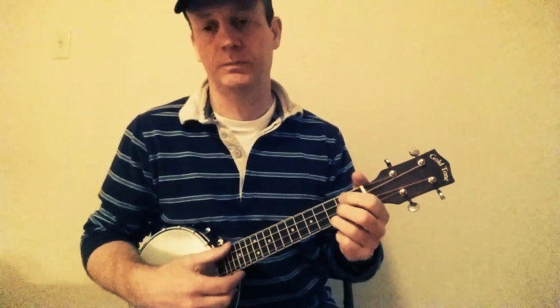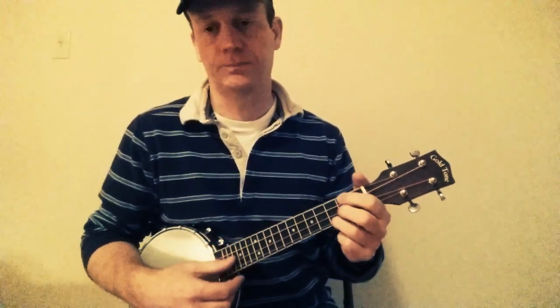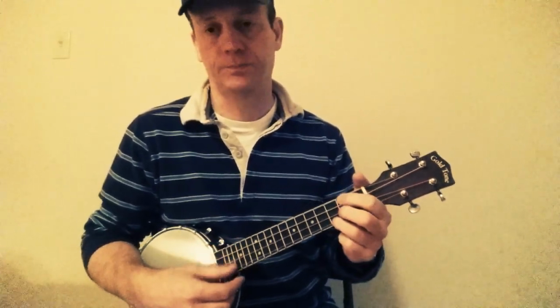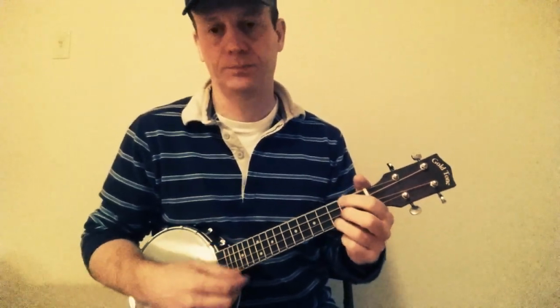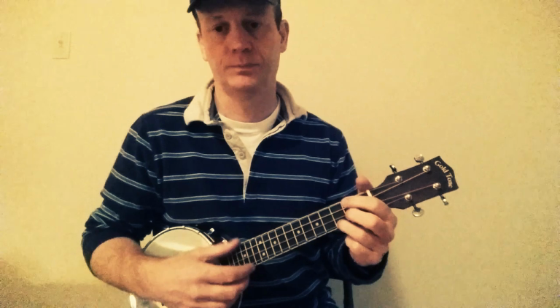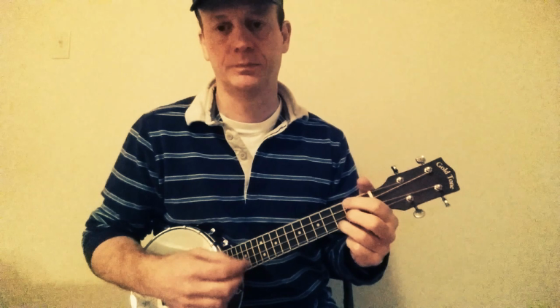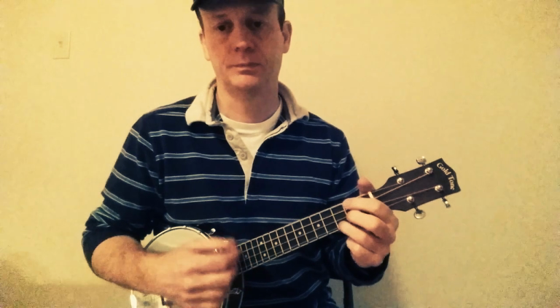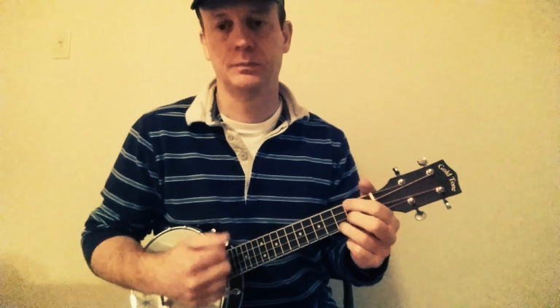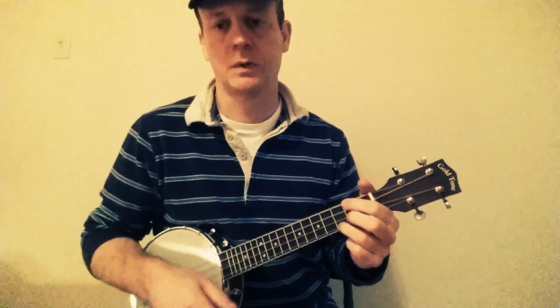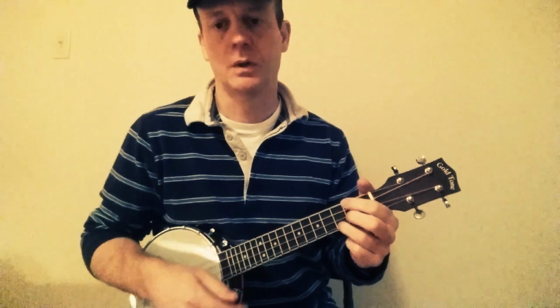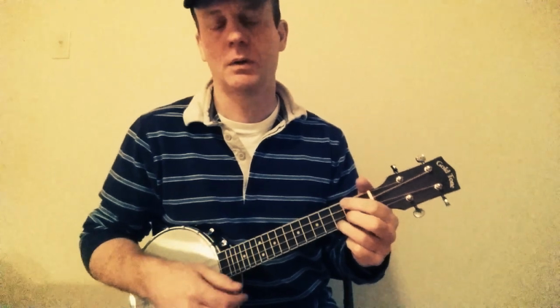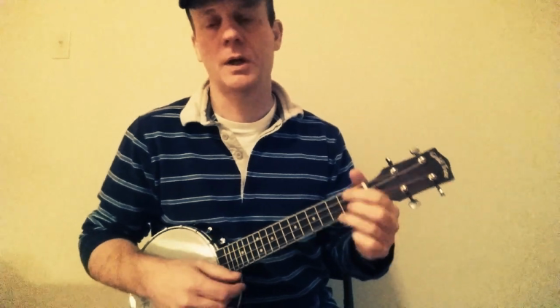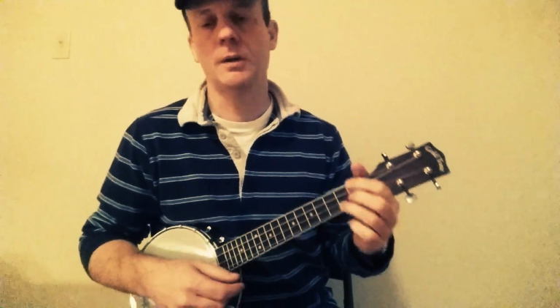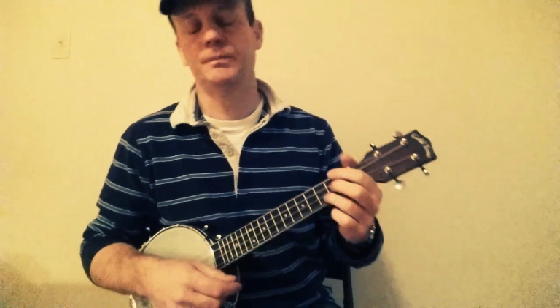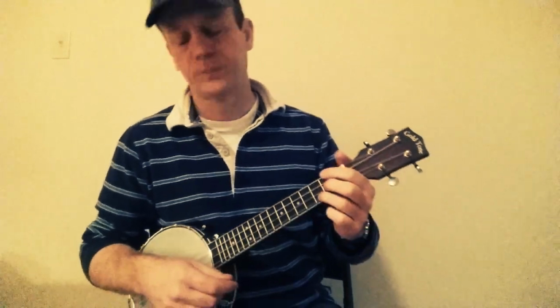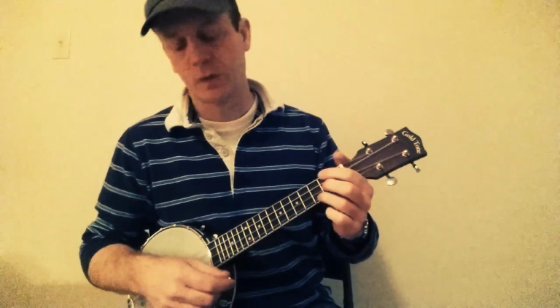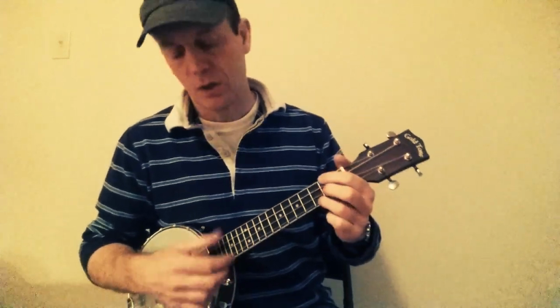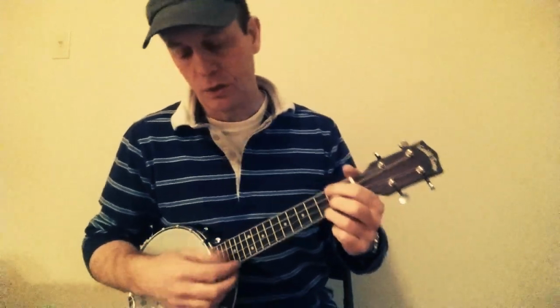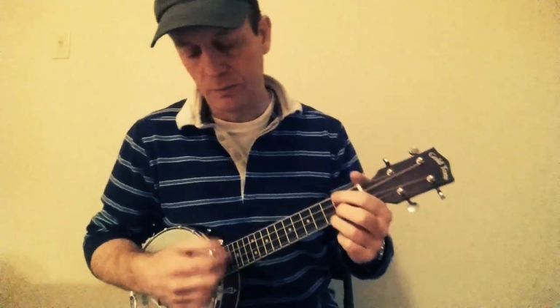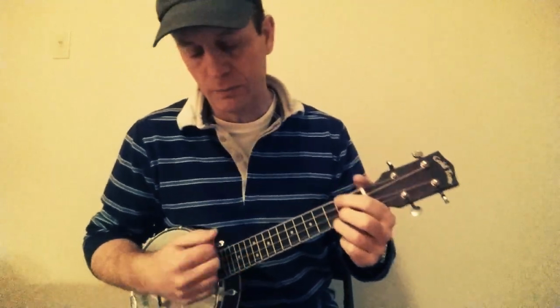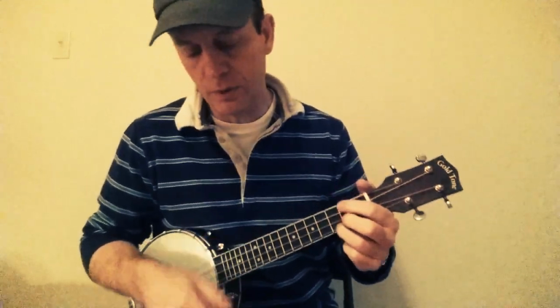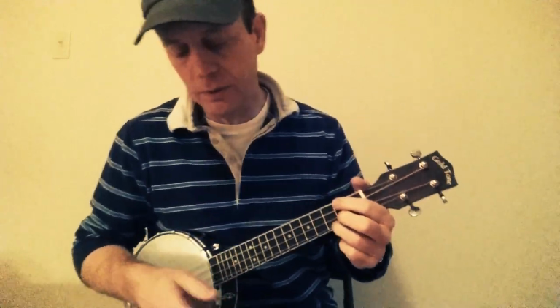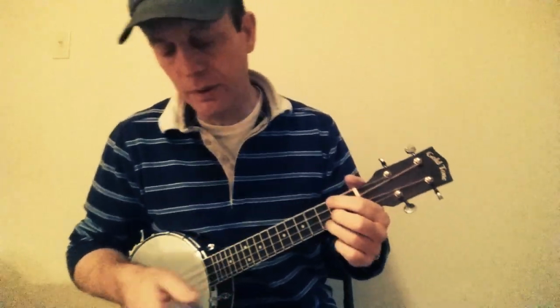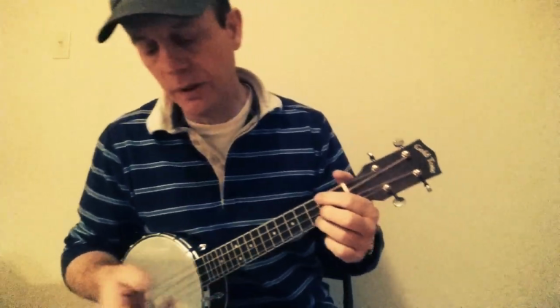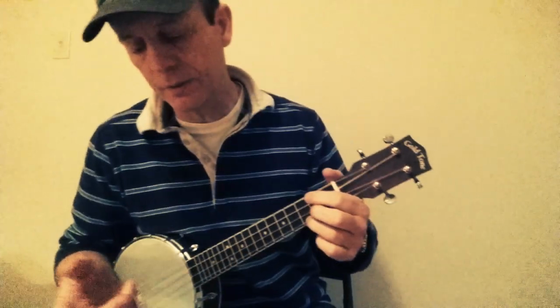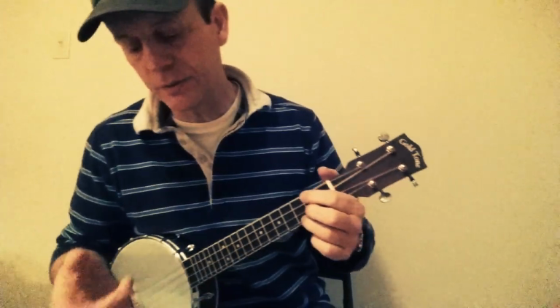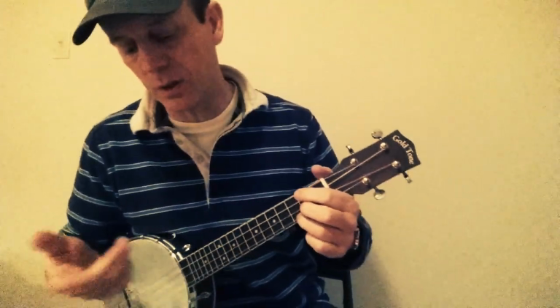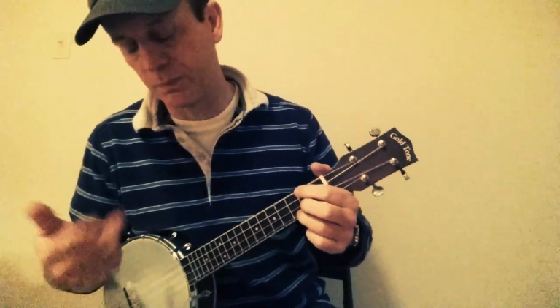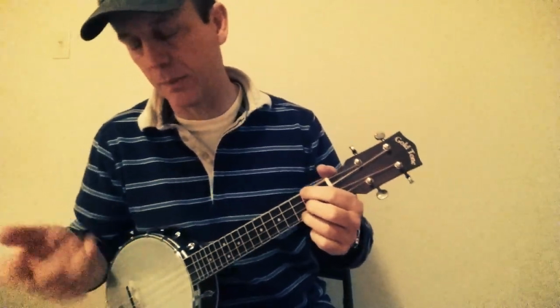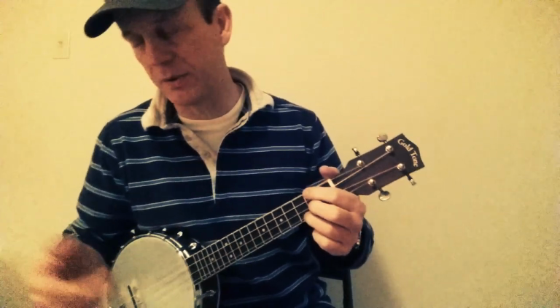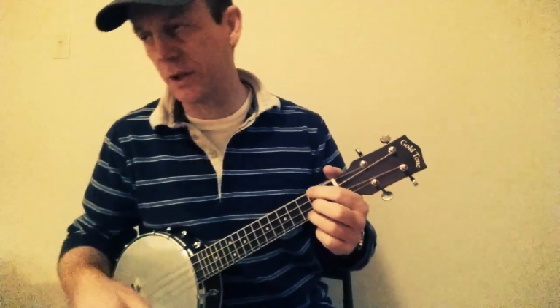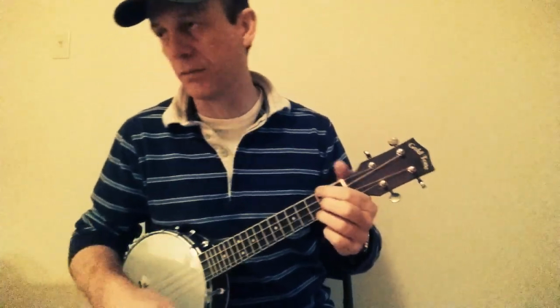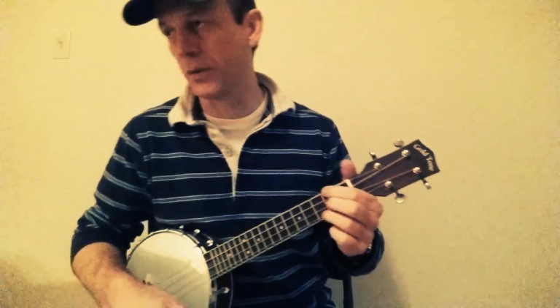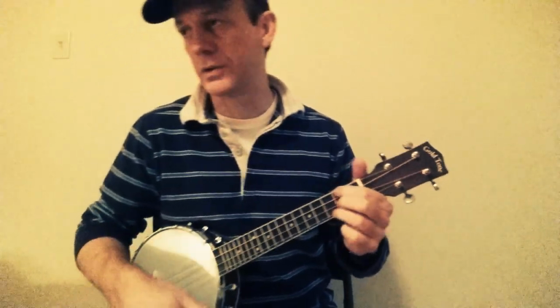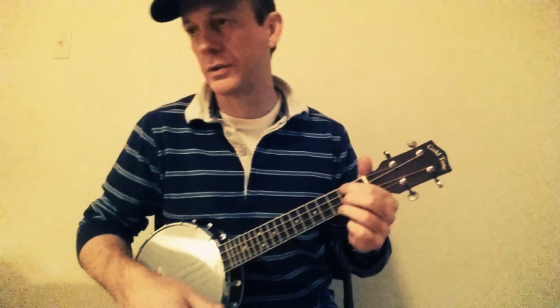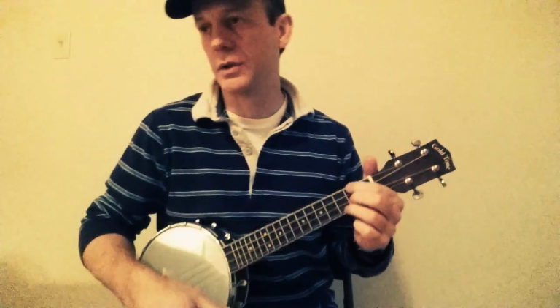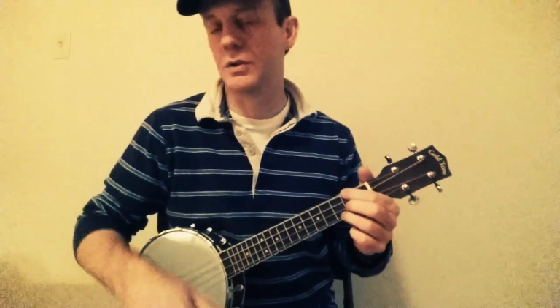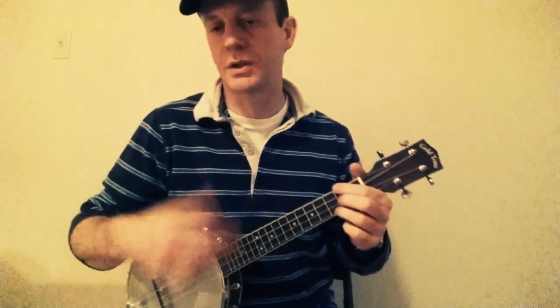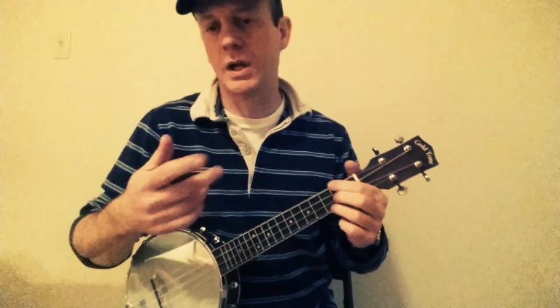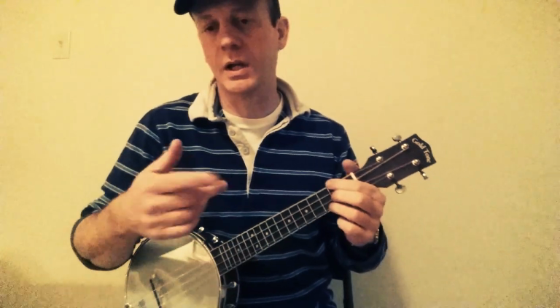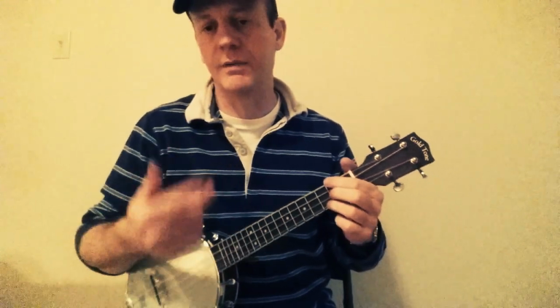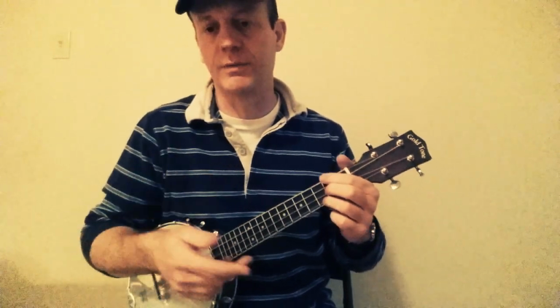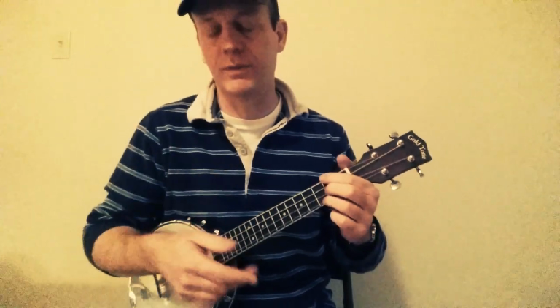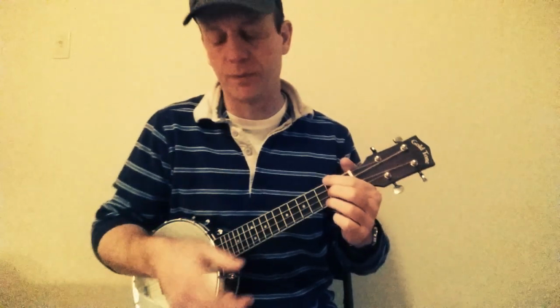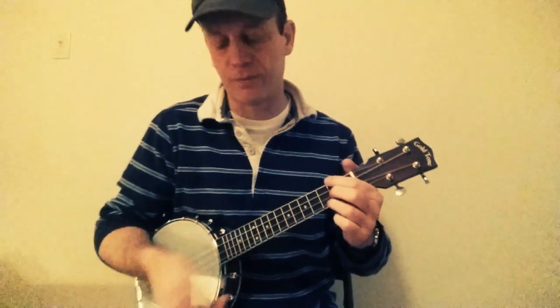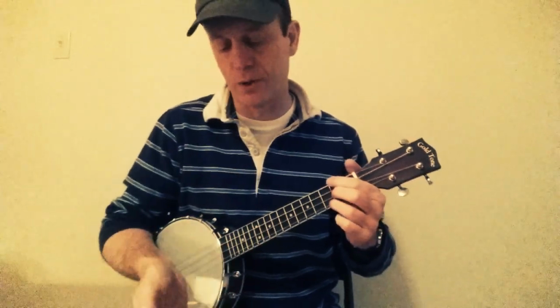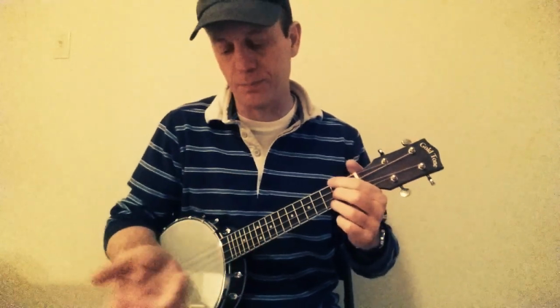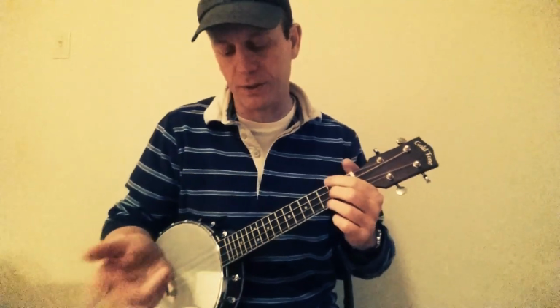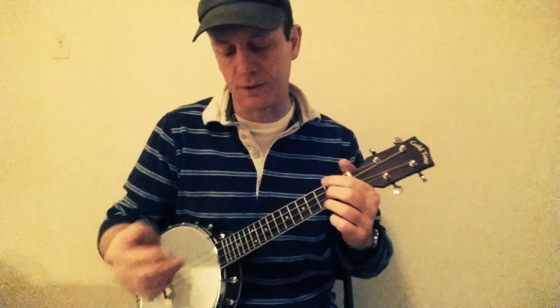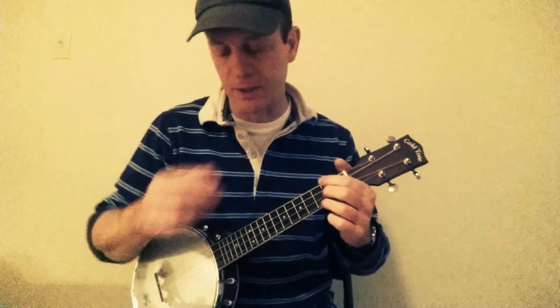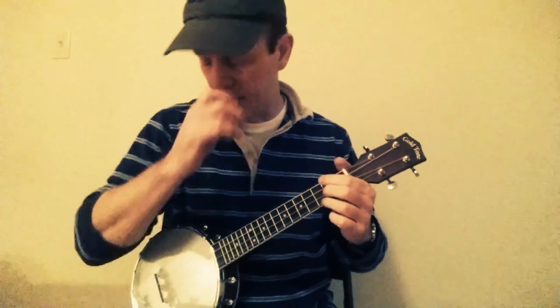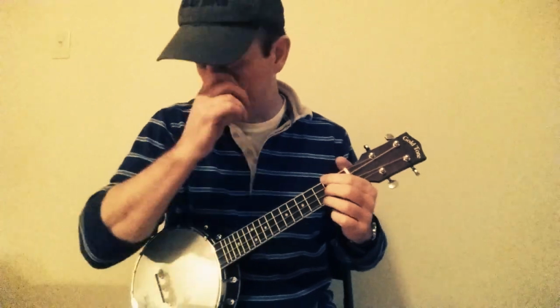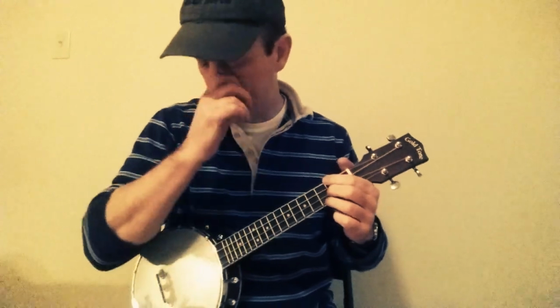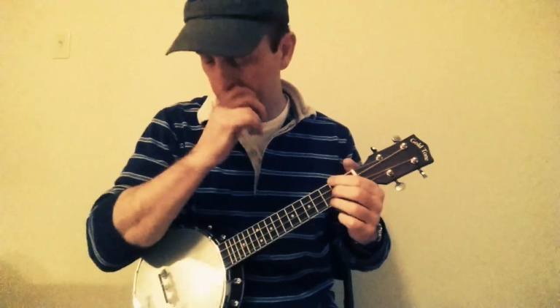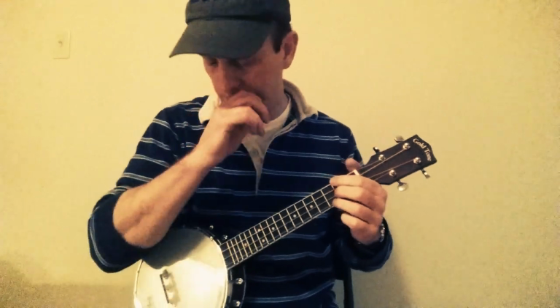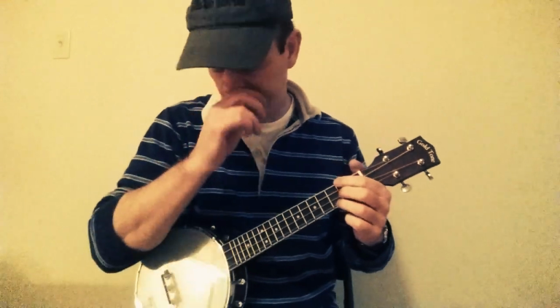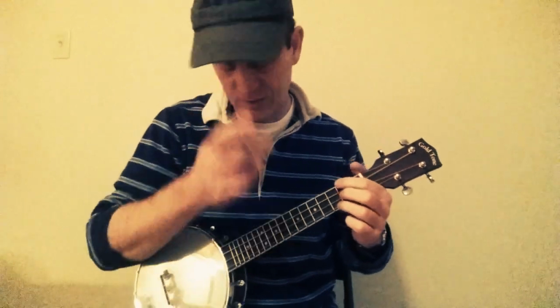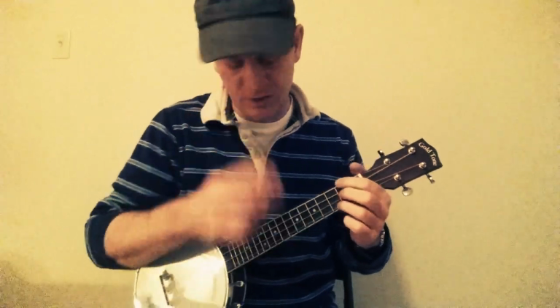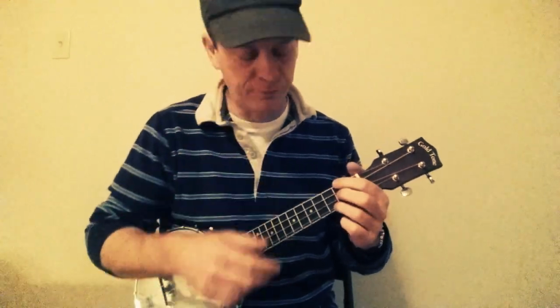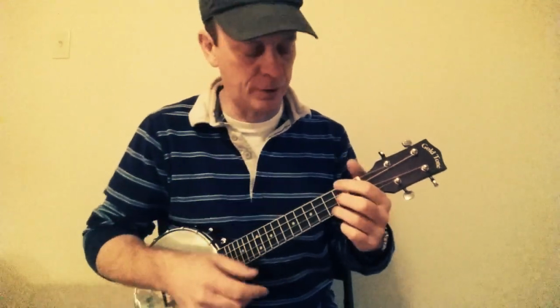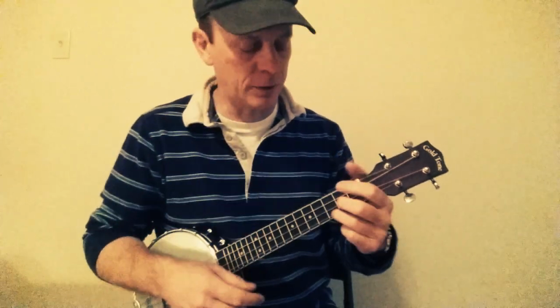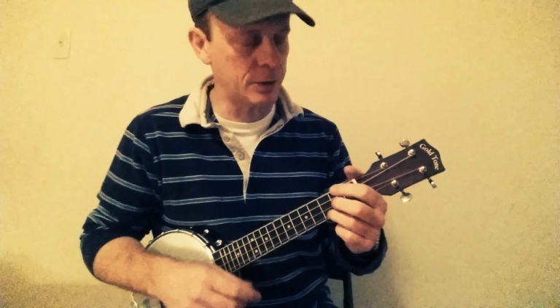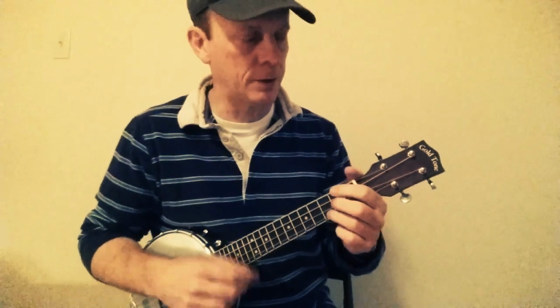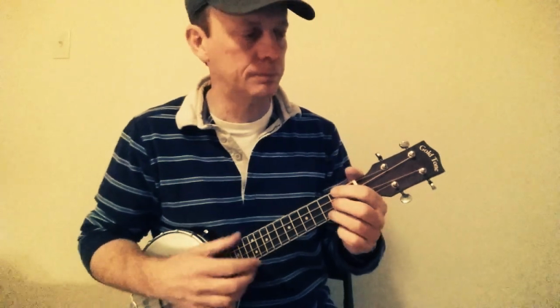I'll sing a verse or two just to give you a feel for it — it's just a fun little song.